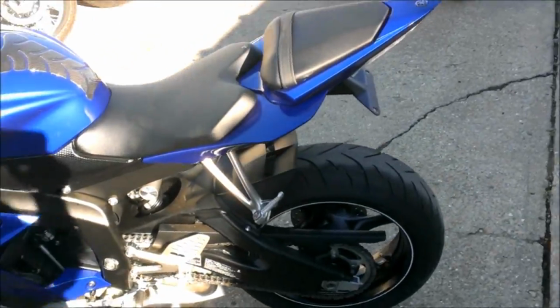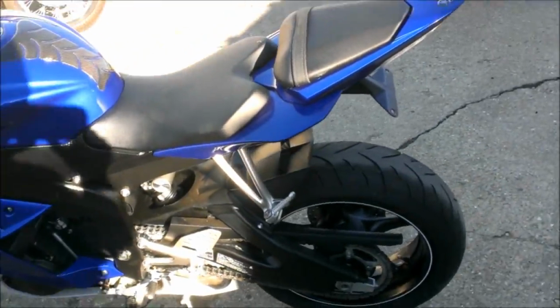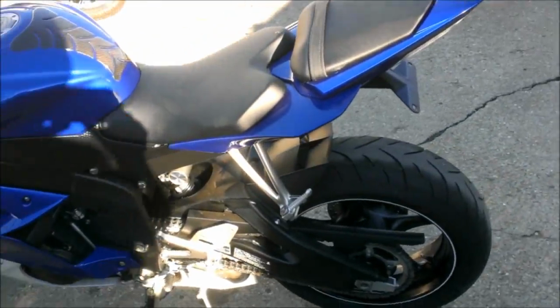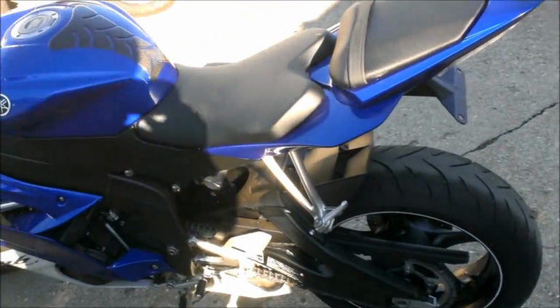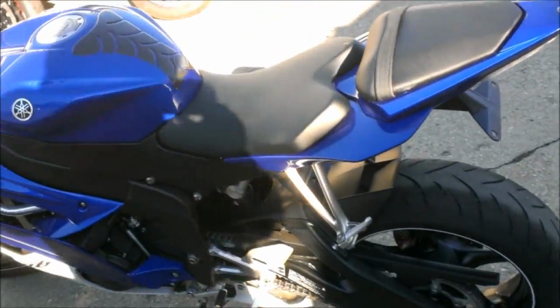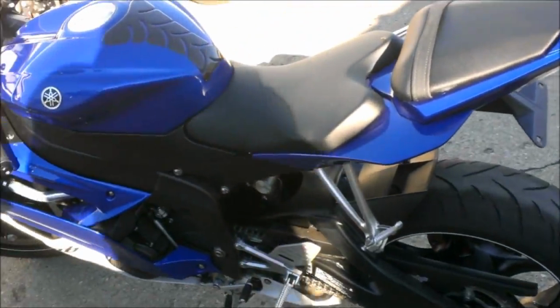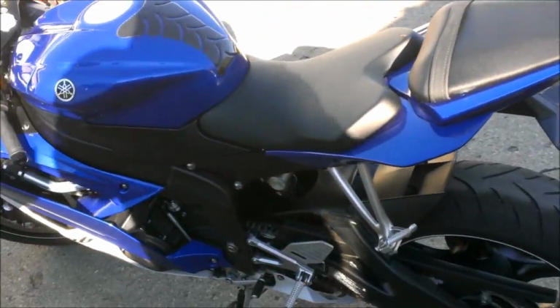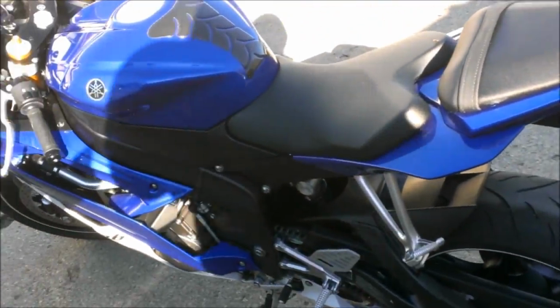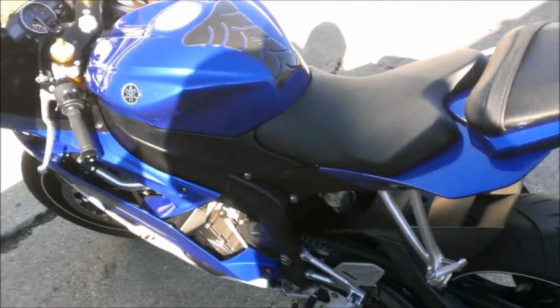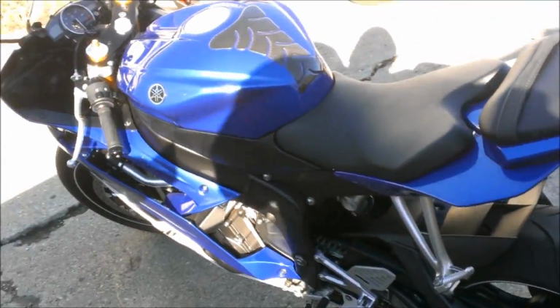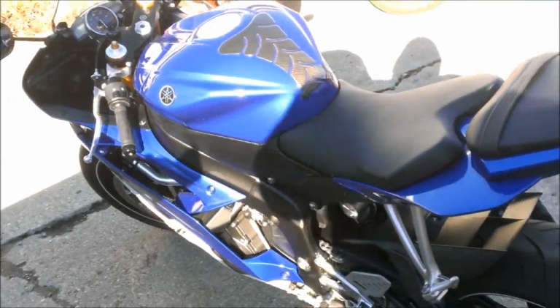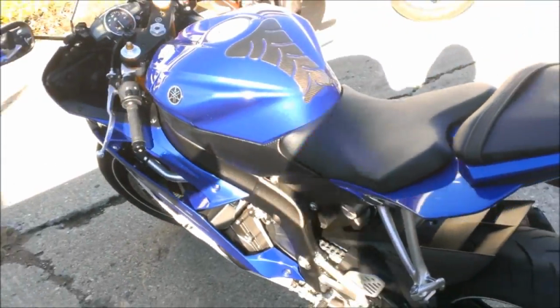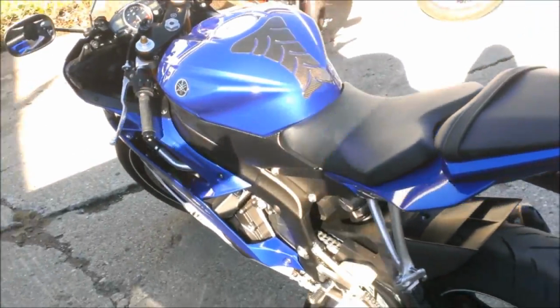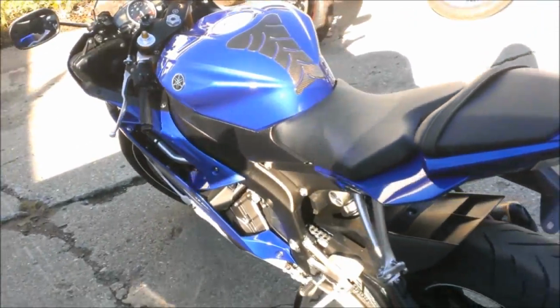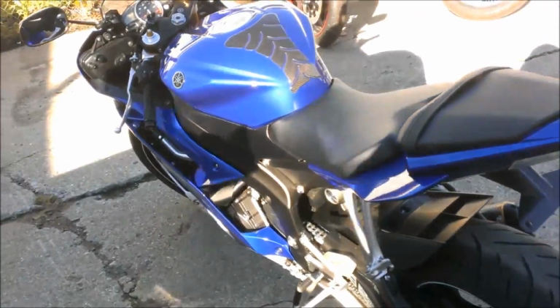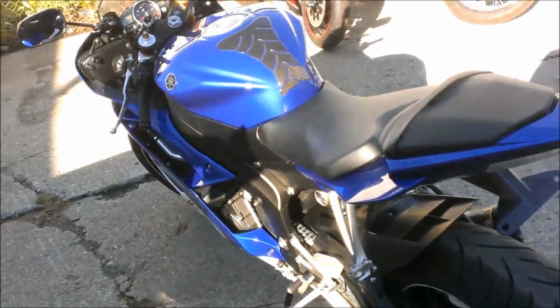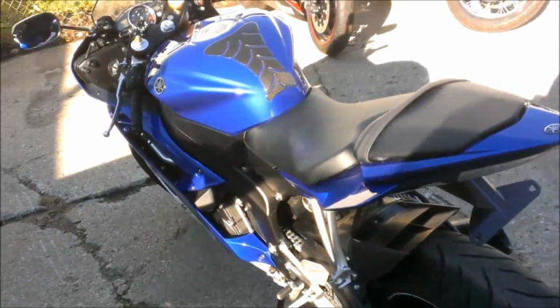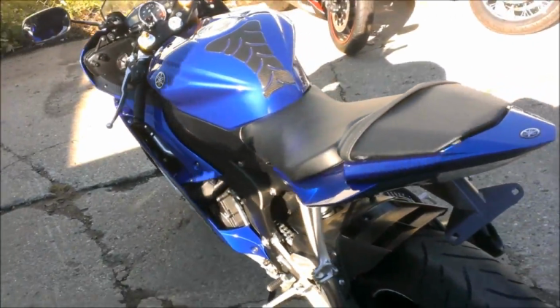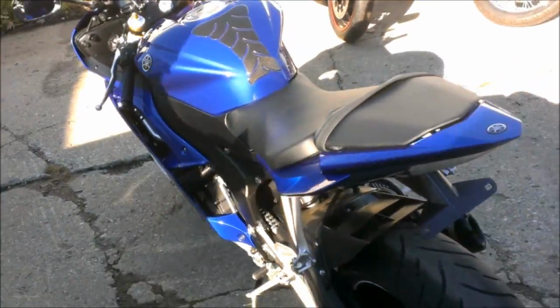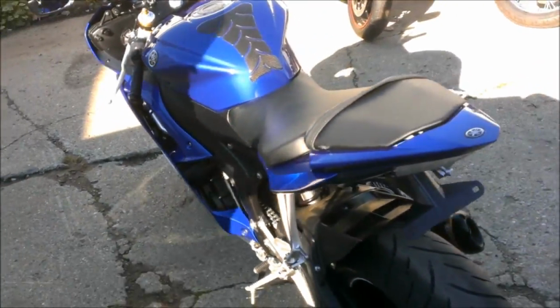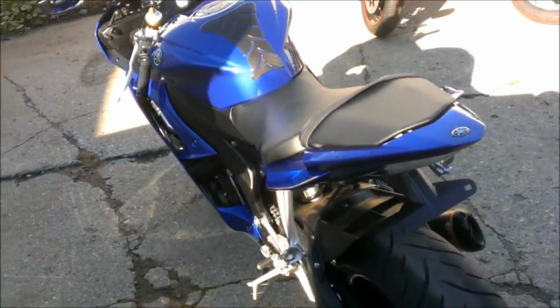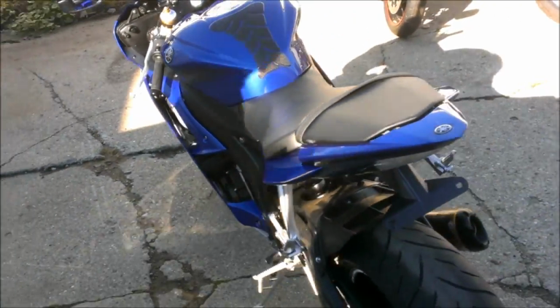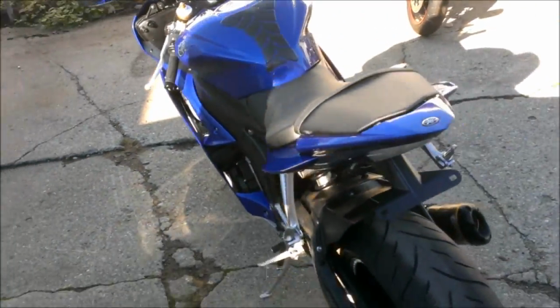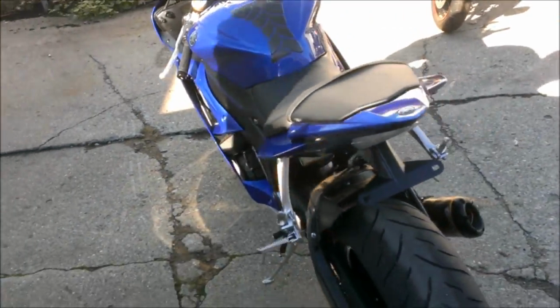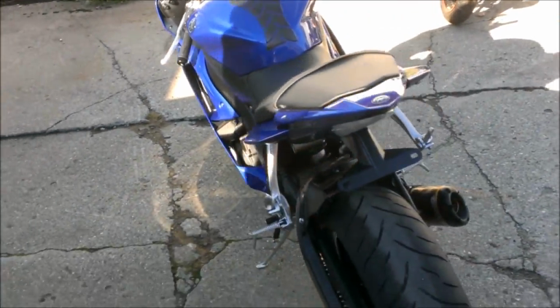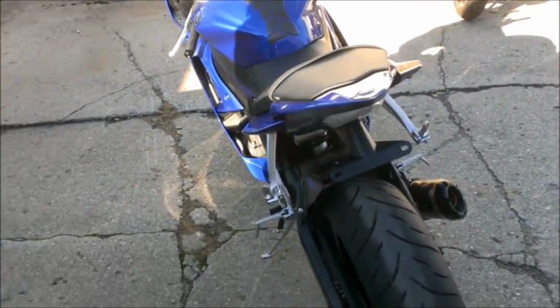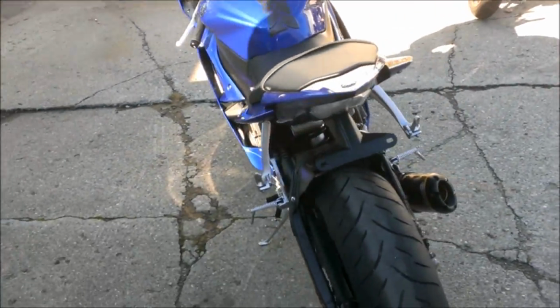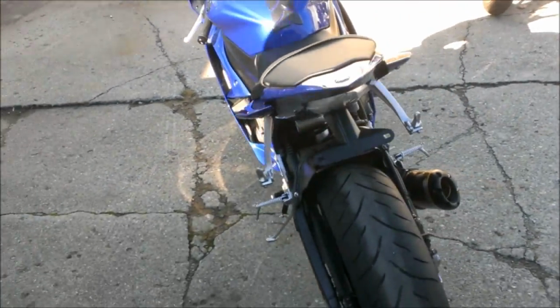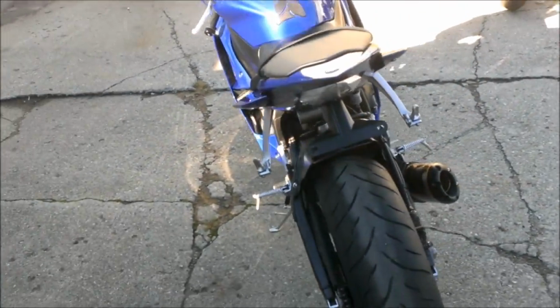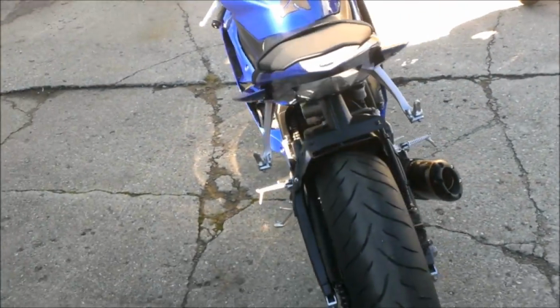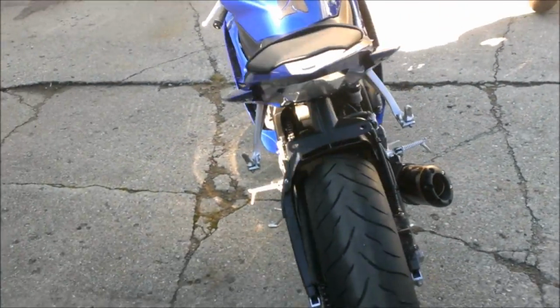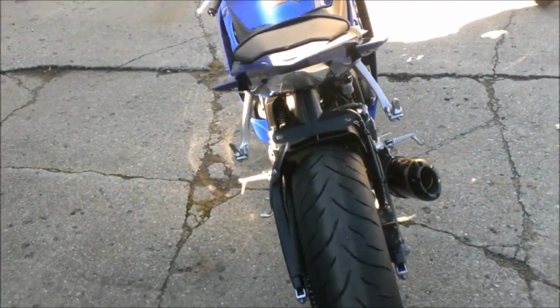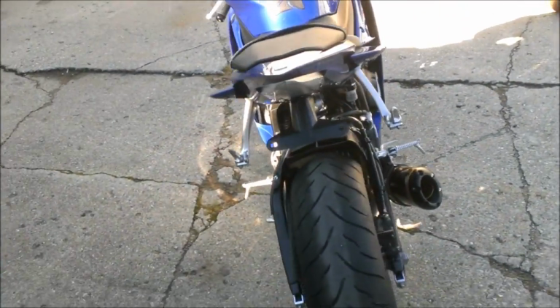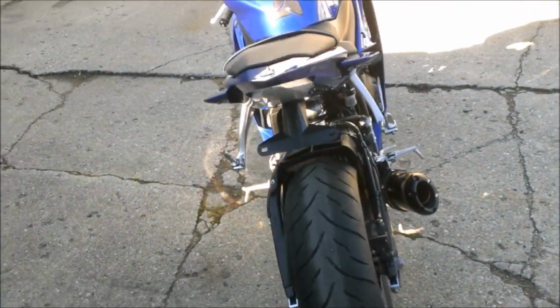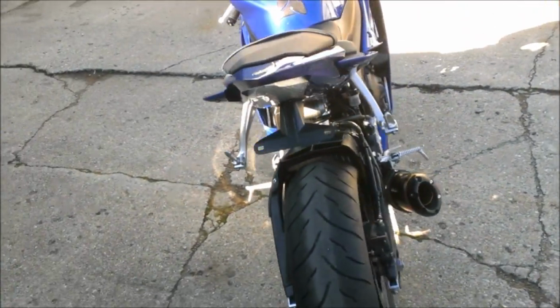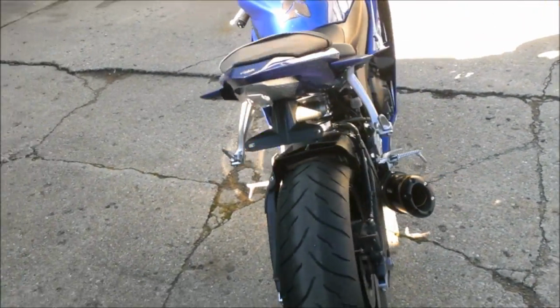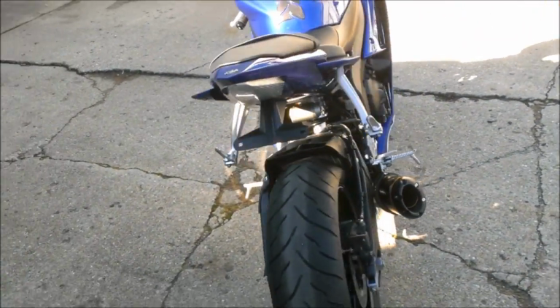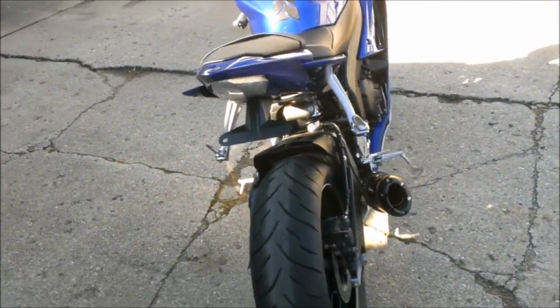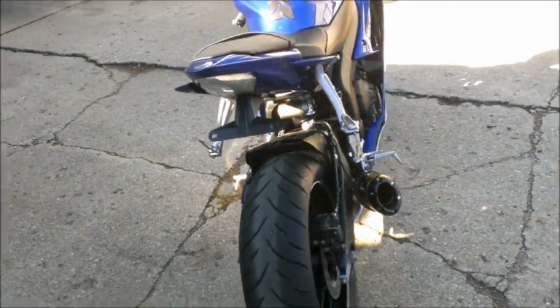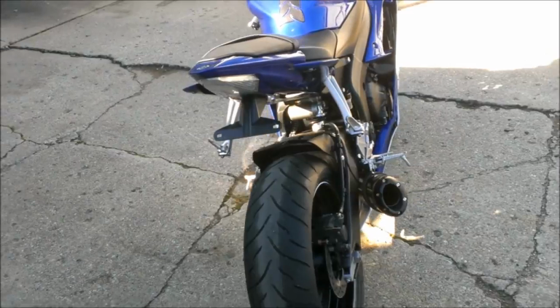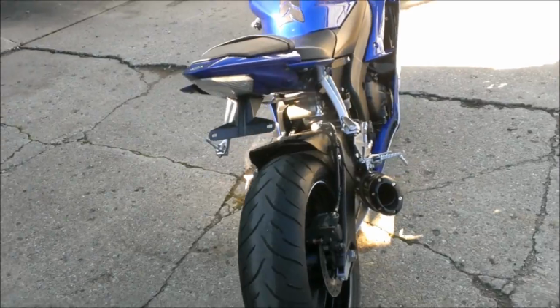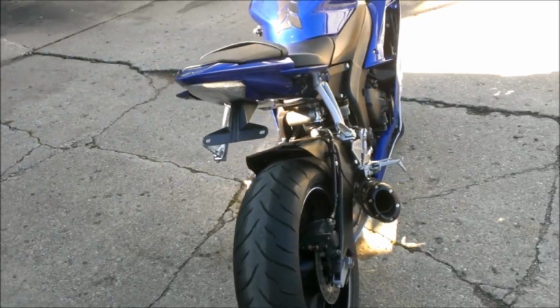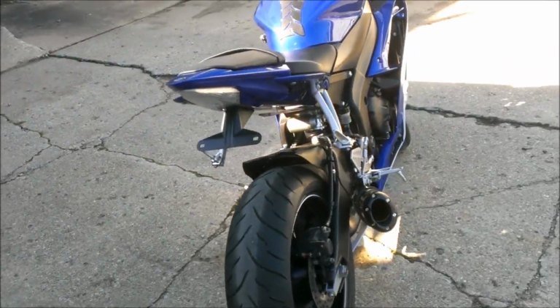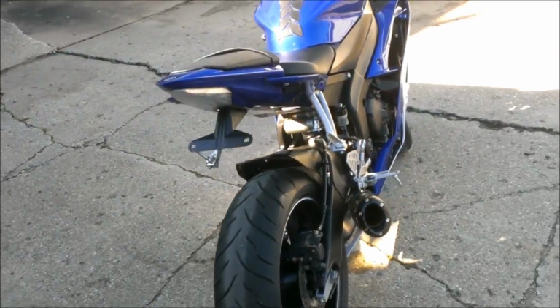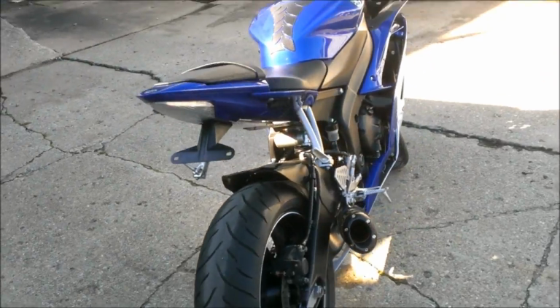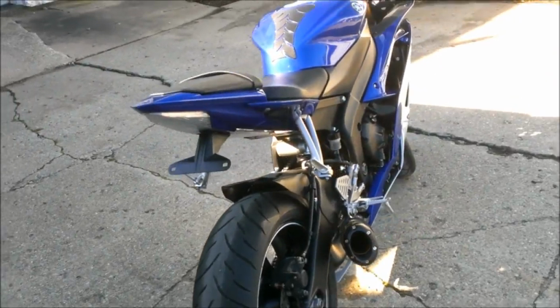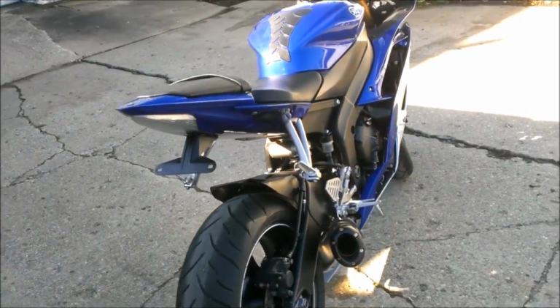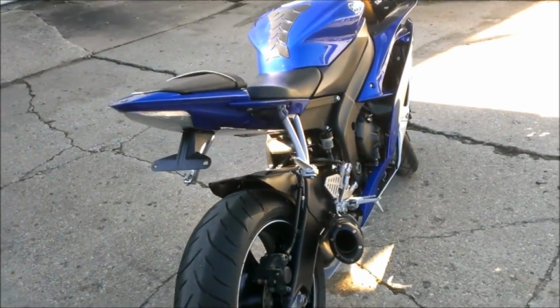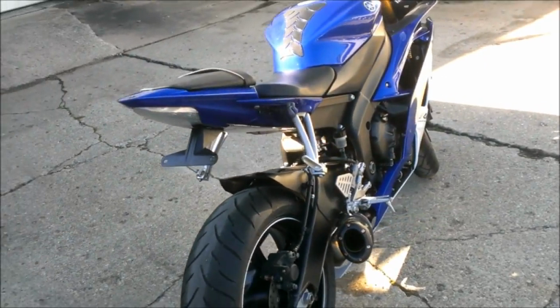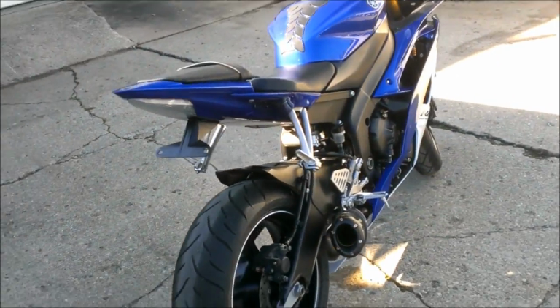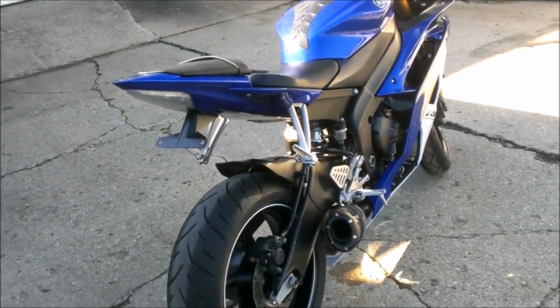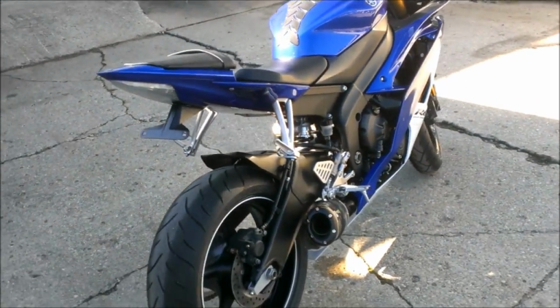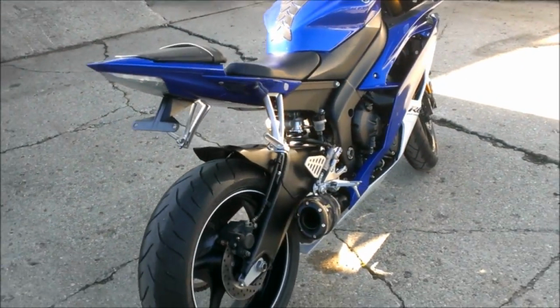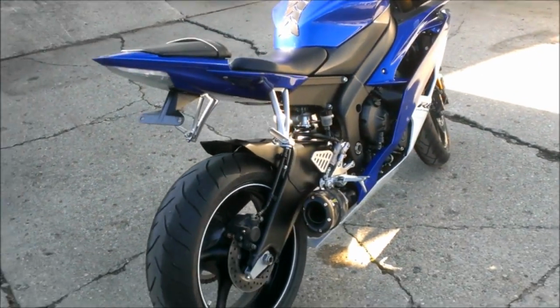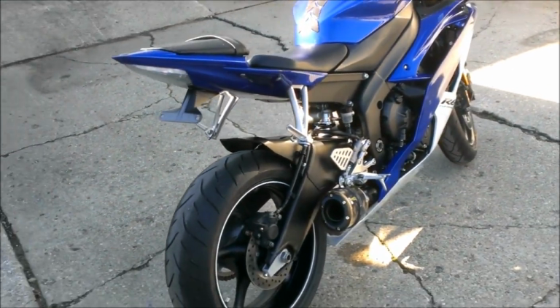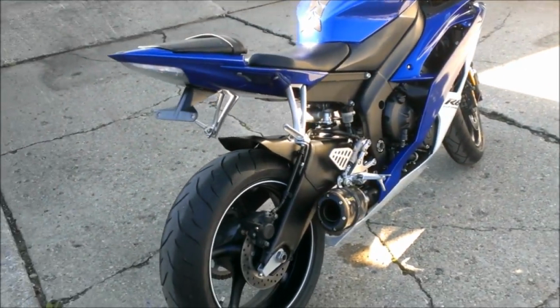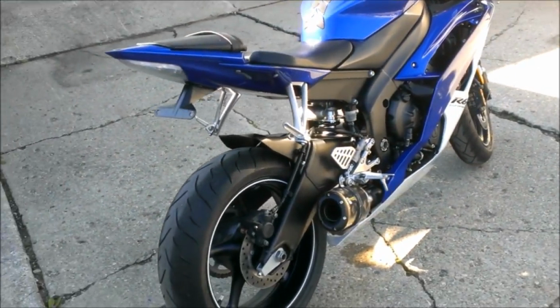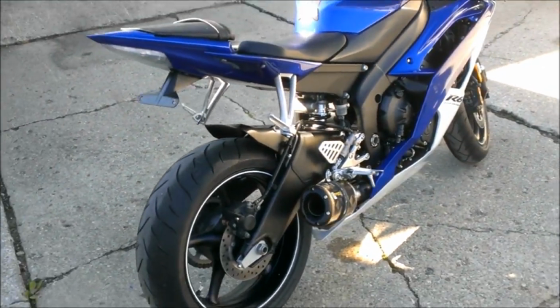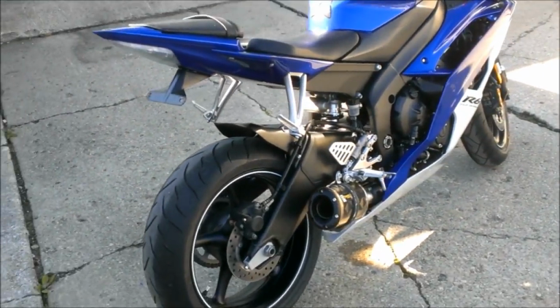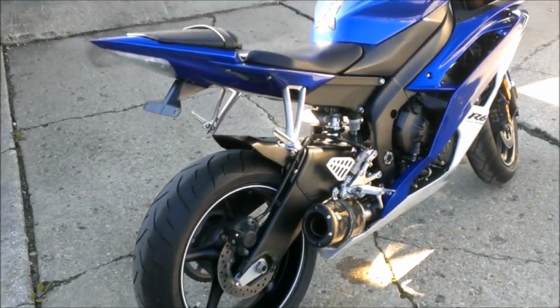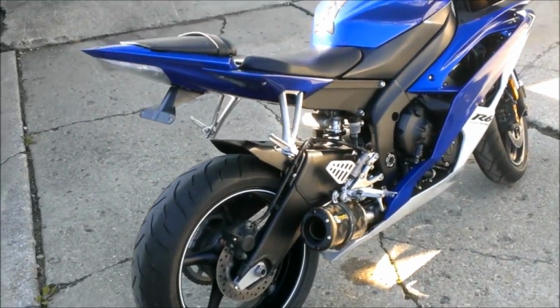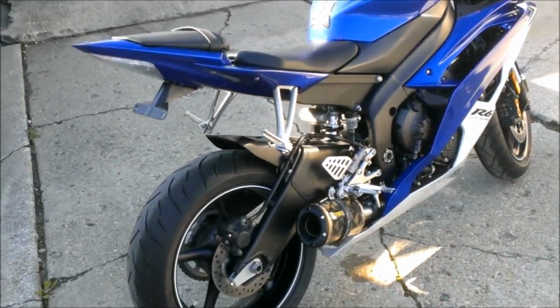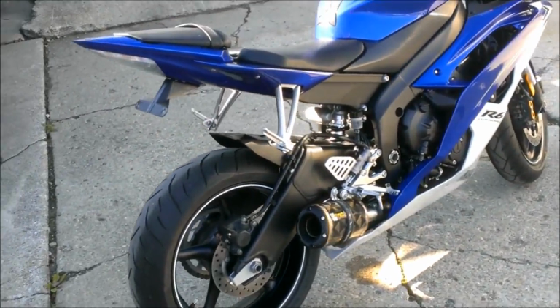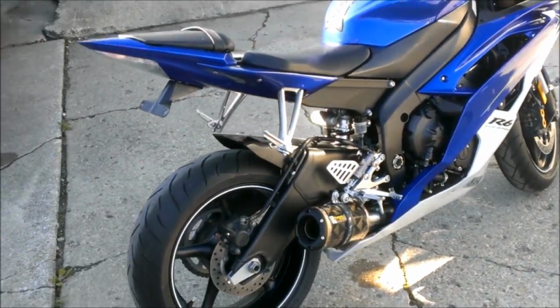It's just been inspected at an authorized Yamaha dealership. All the fluids have been changed, certified, and it includes a one-year warranty.